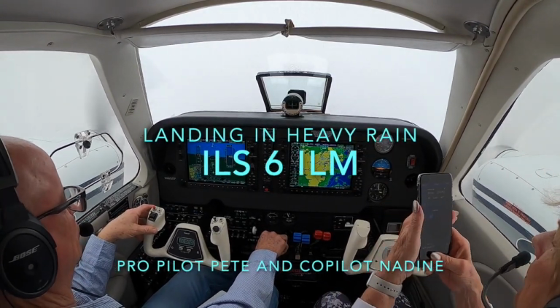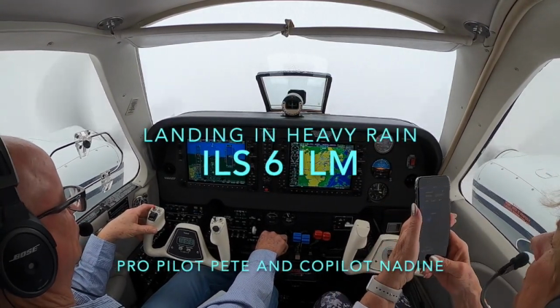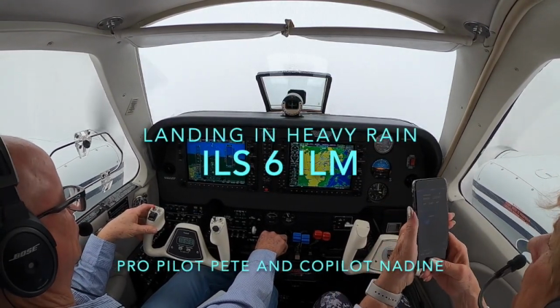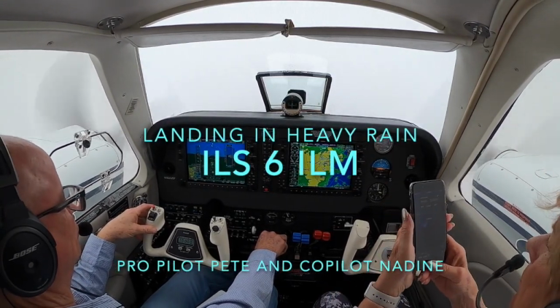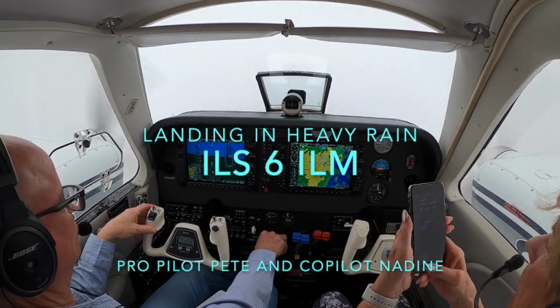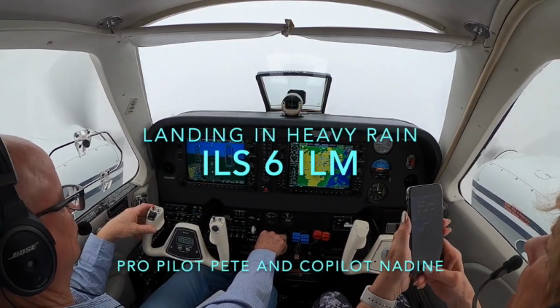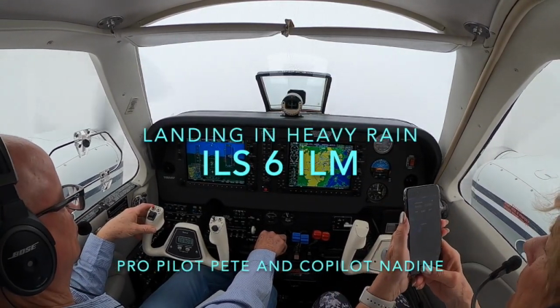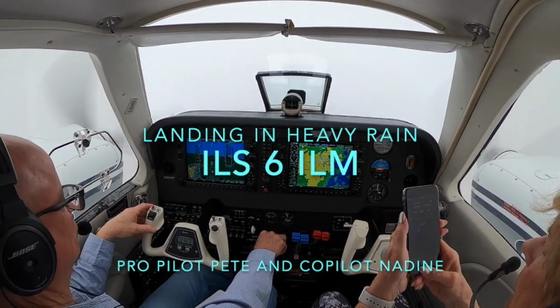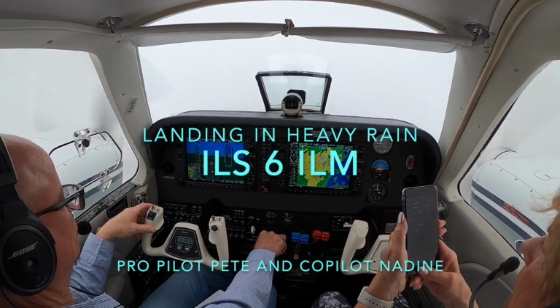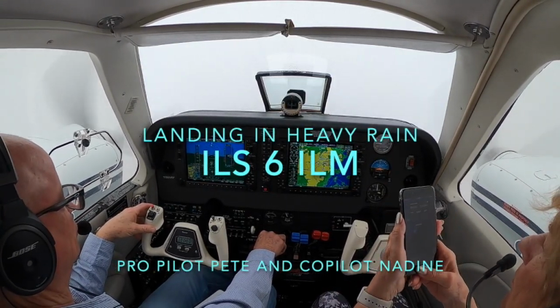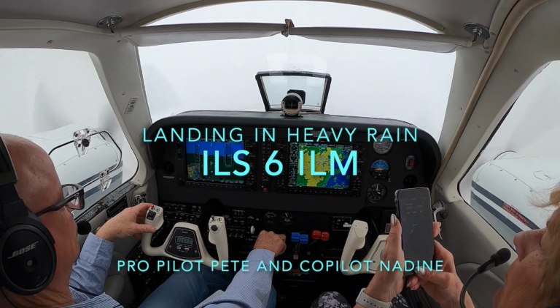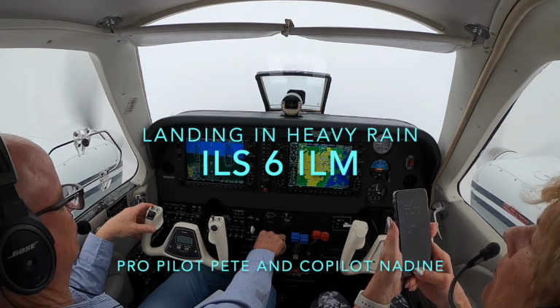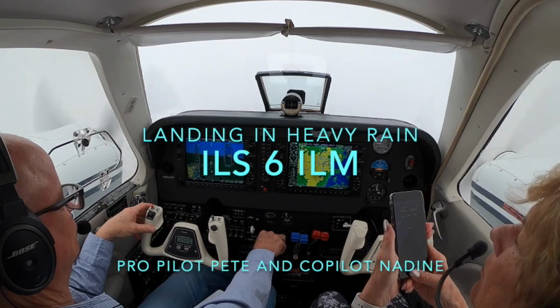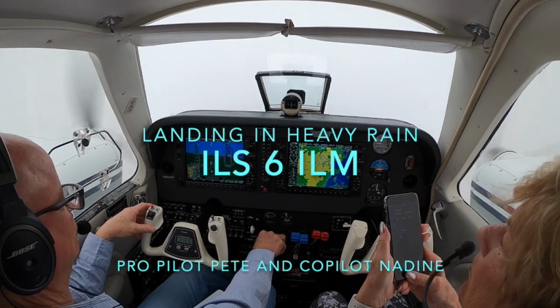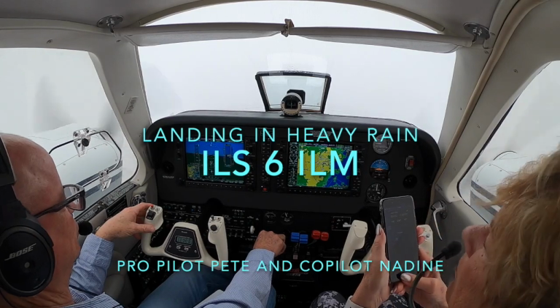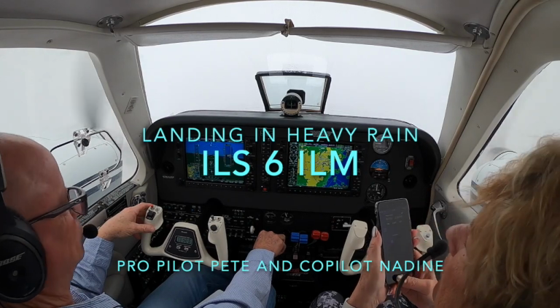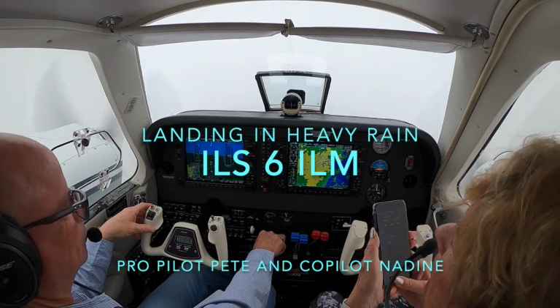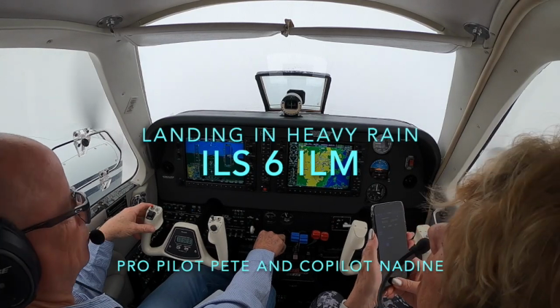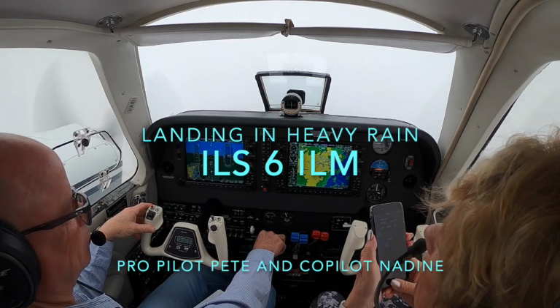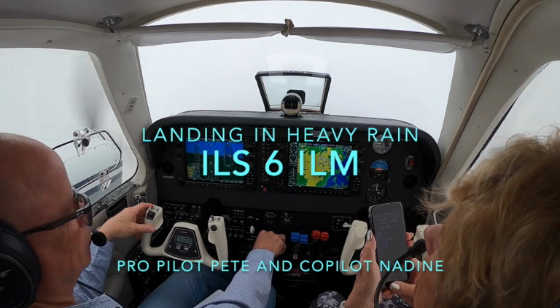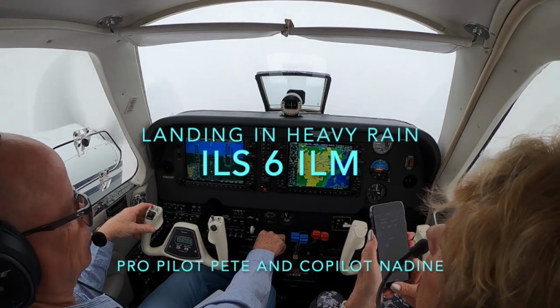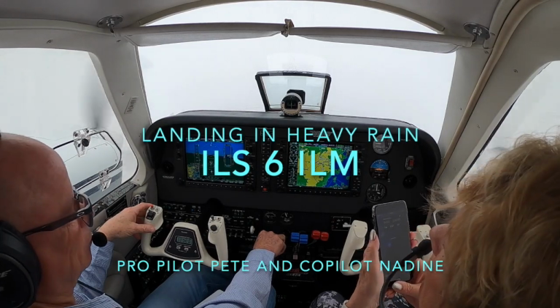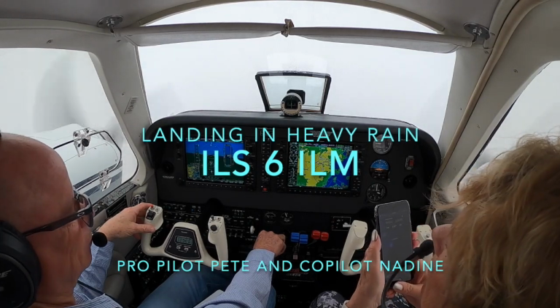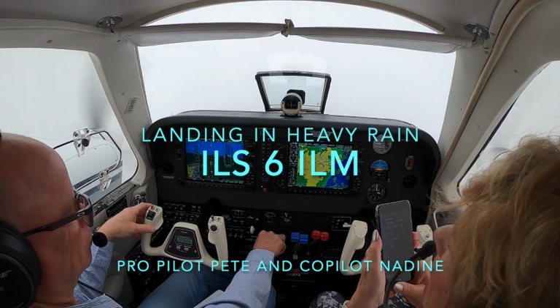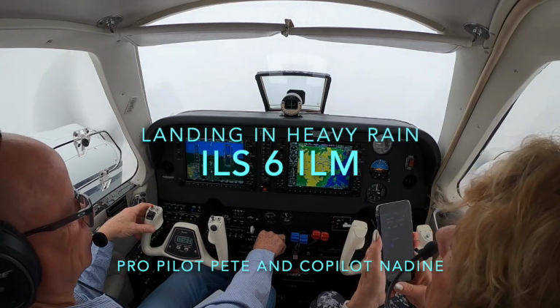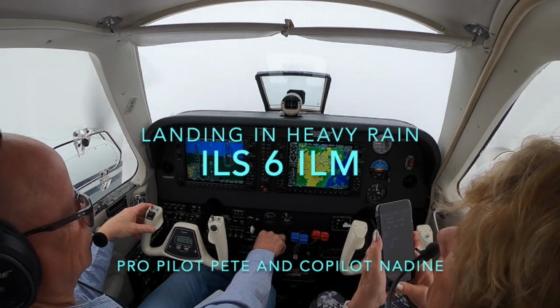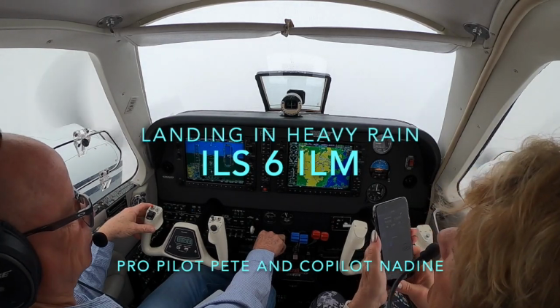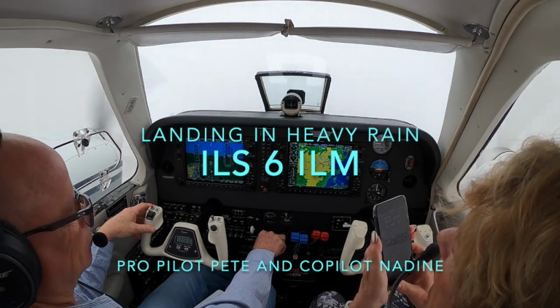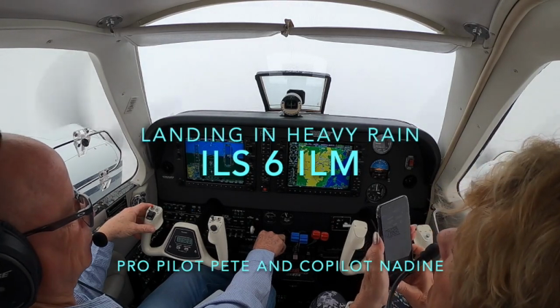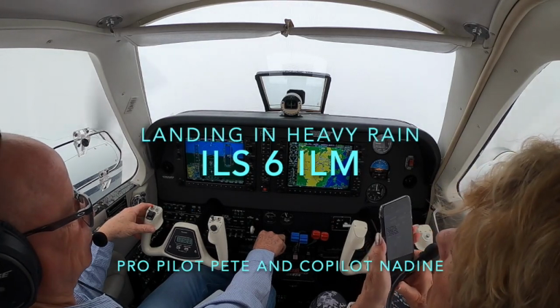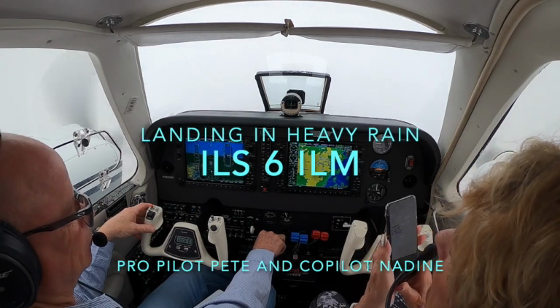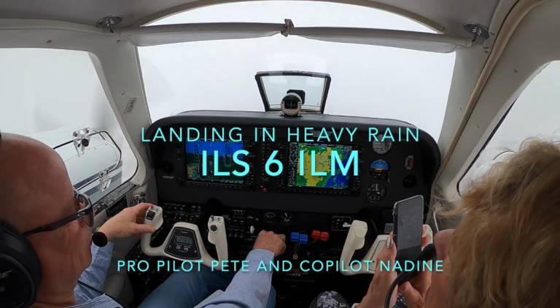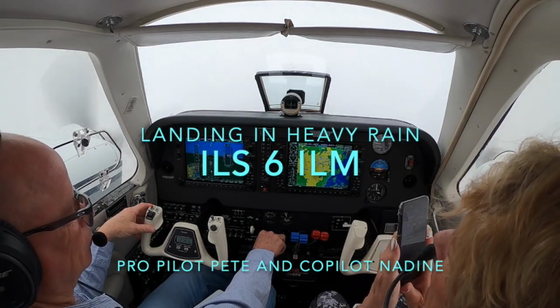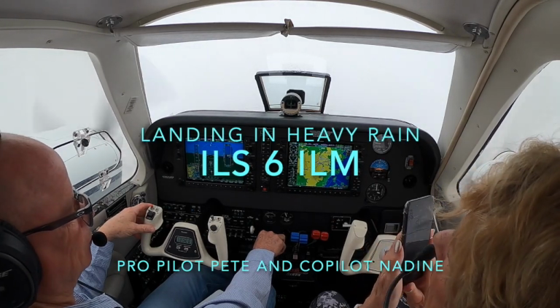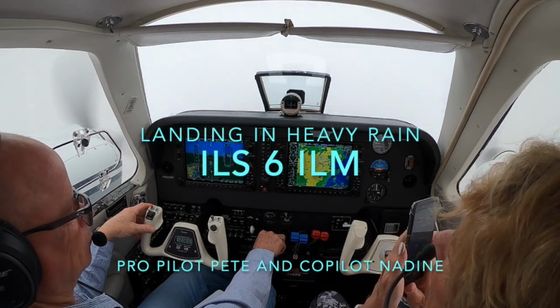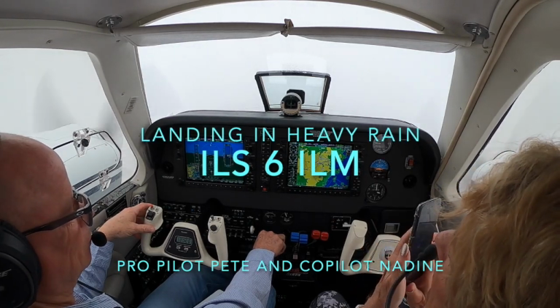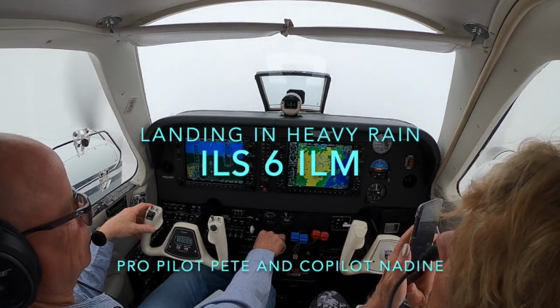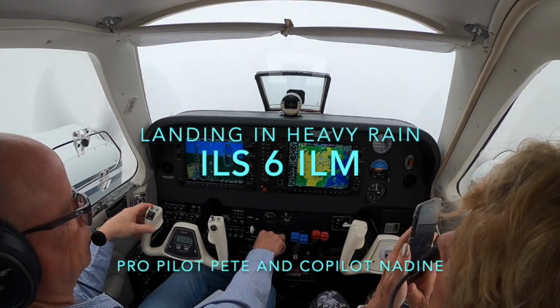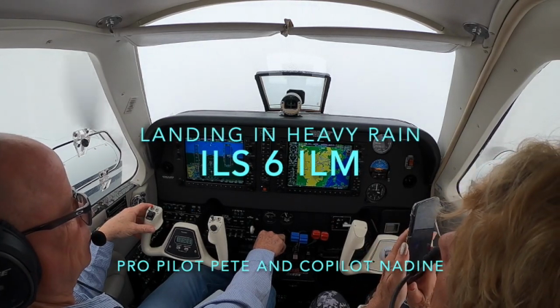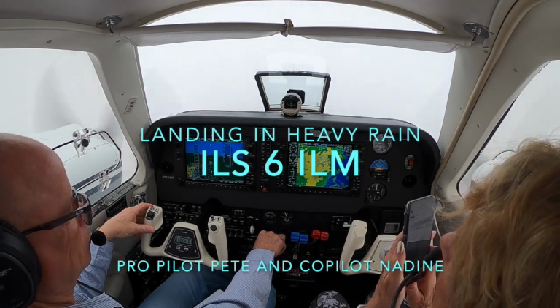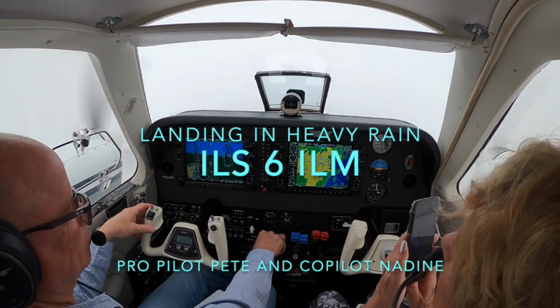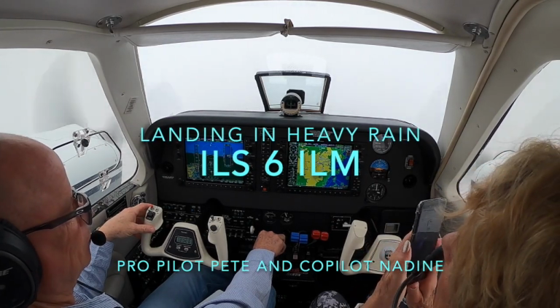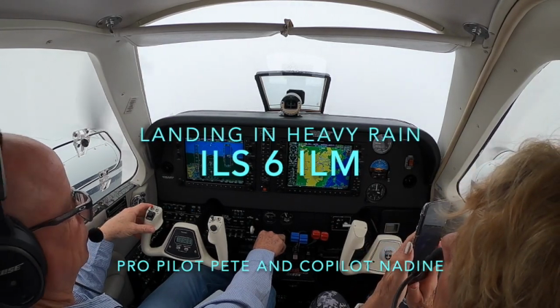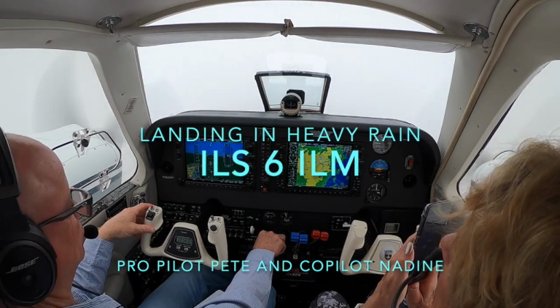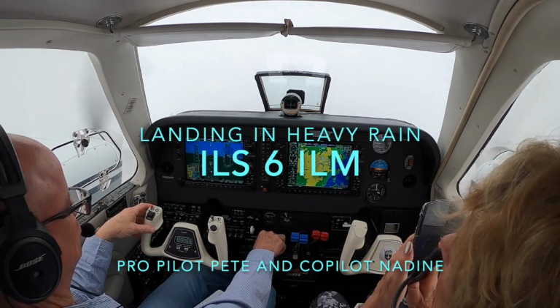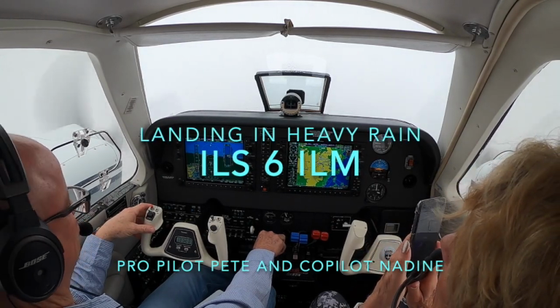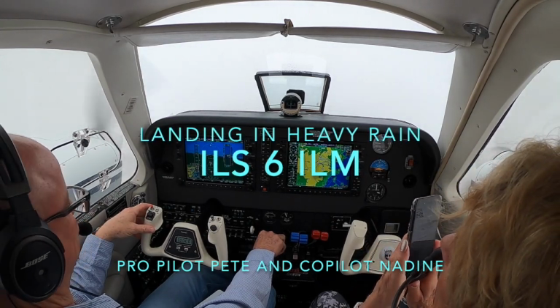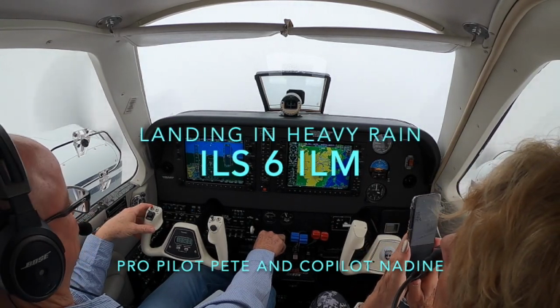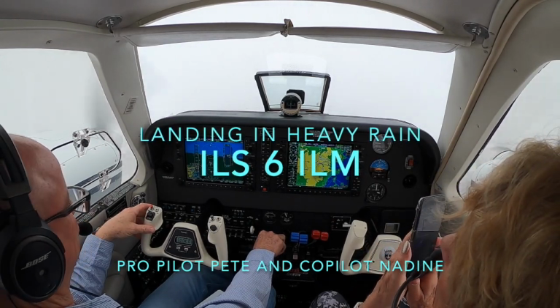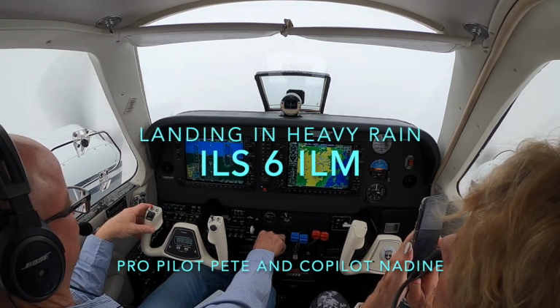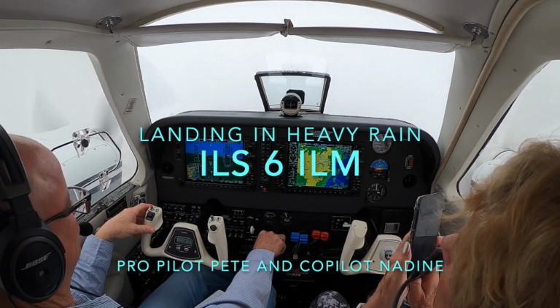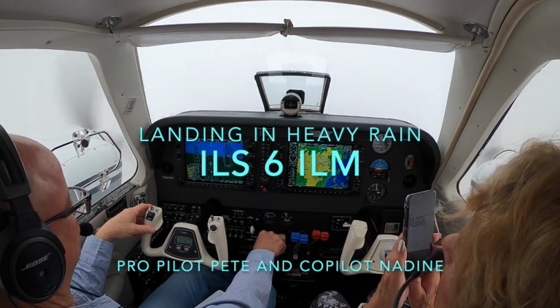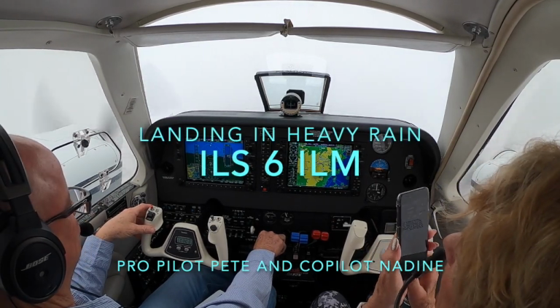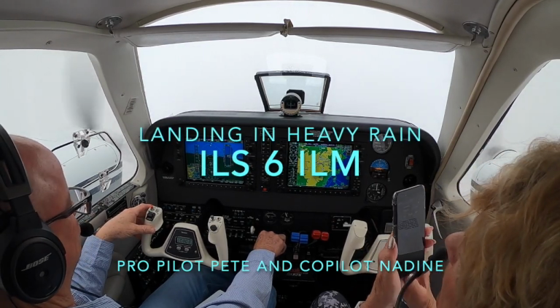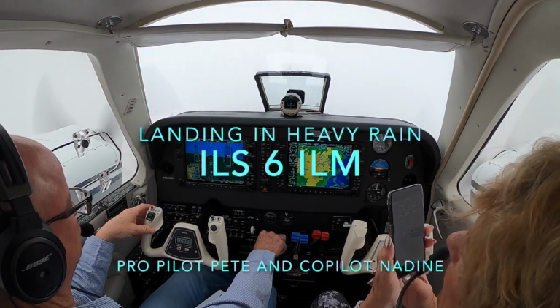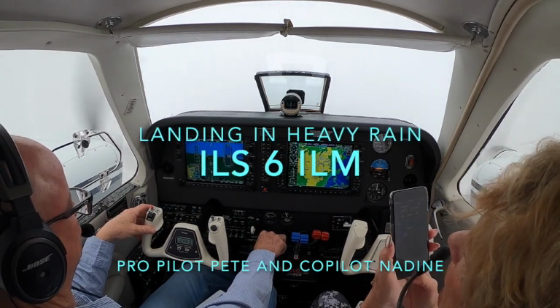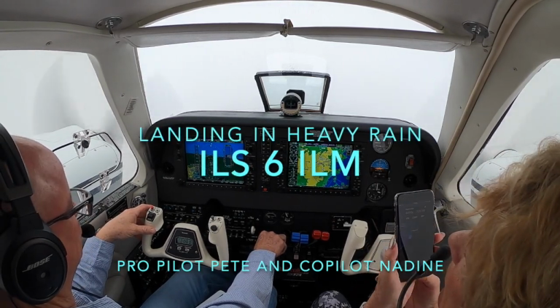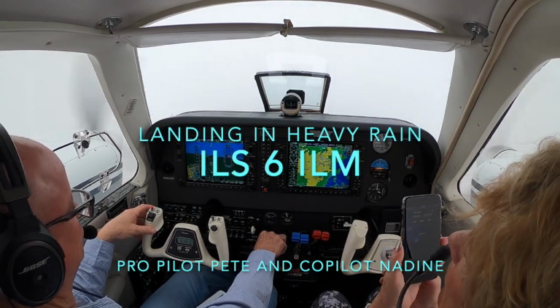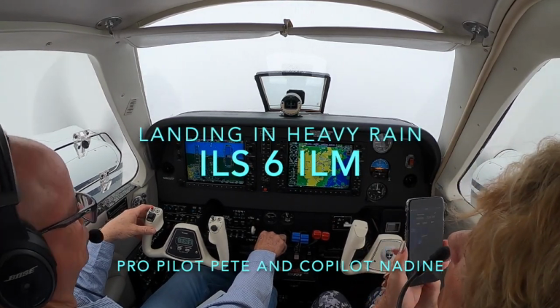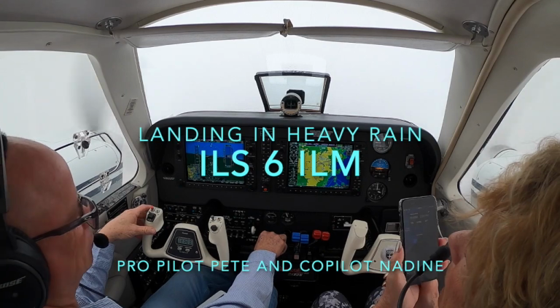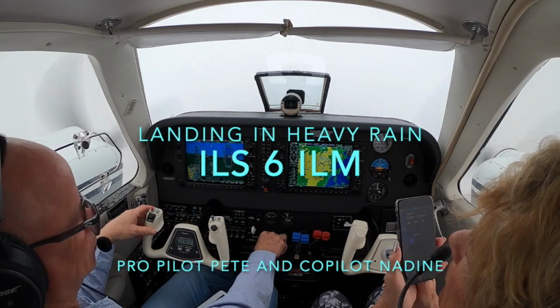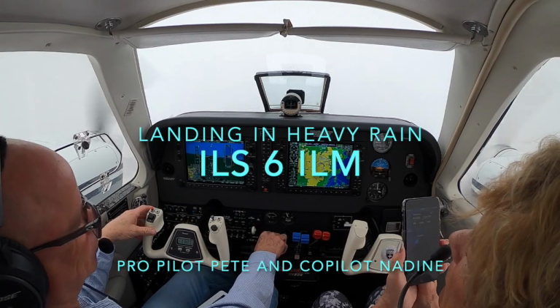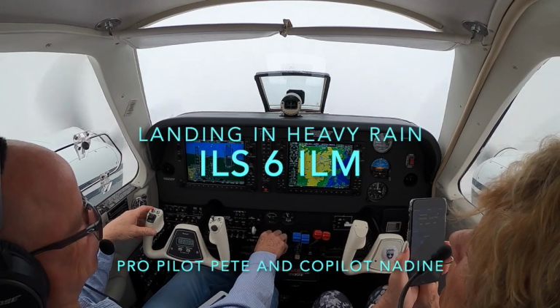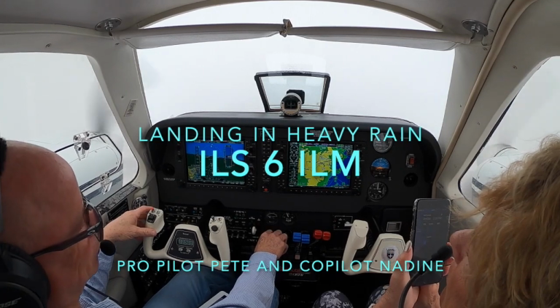Air Shuttle 5752, expect a slight vector across final reference for spacing and weather. Roger.